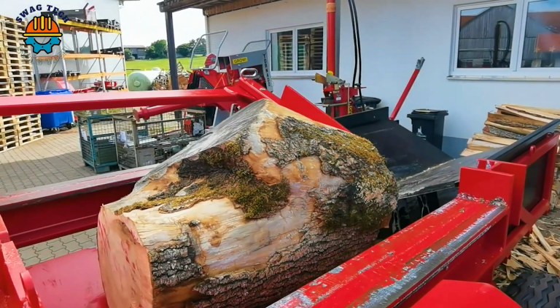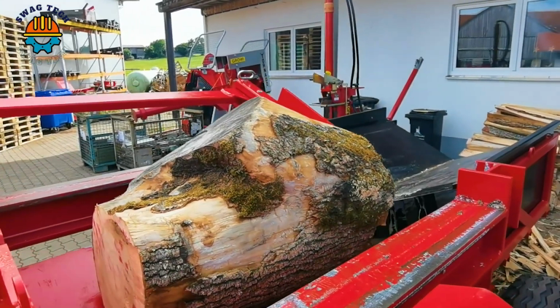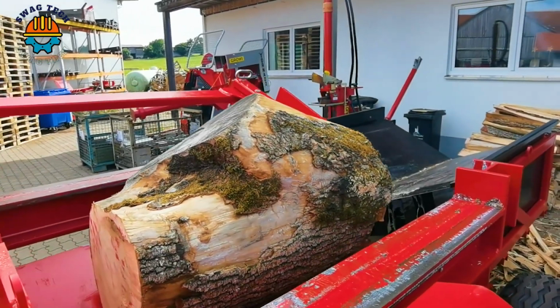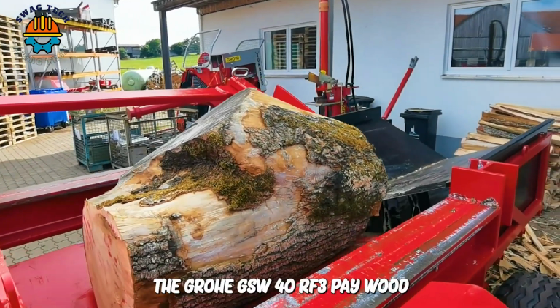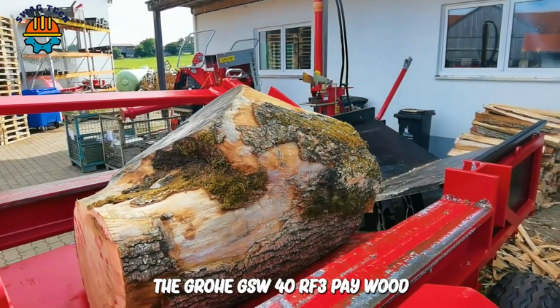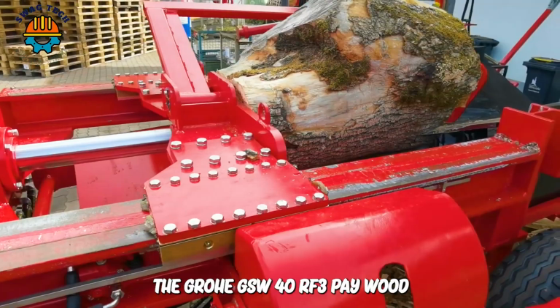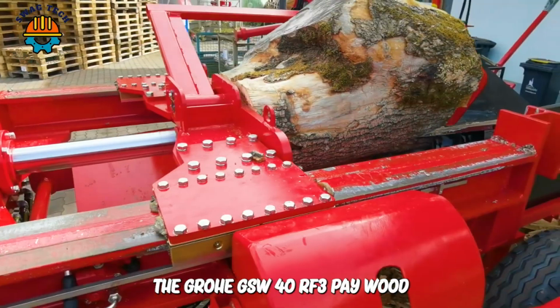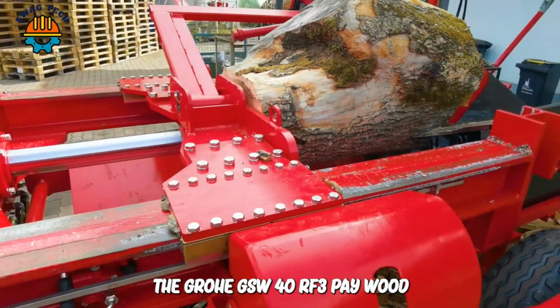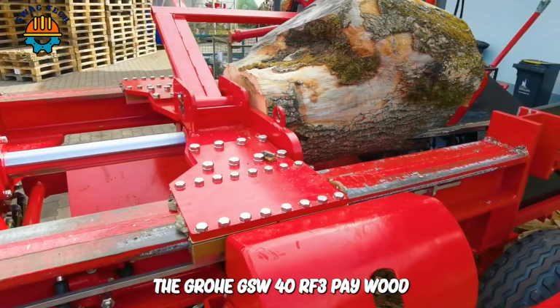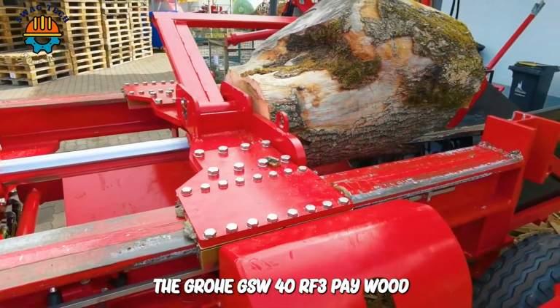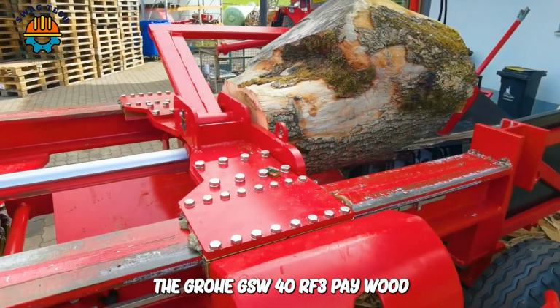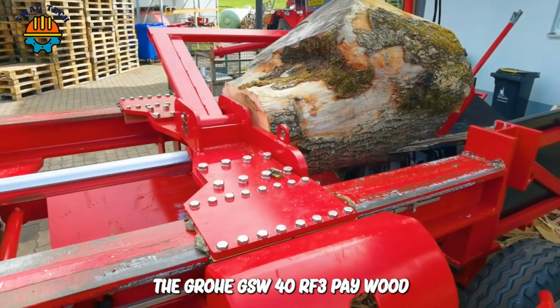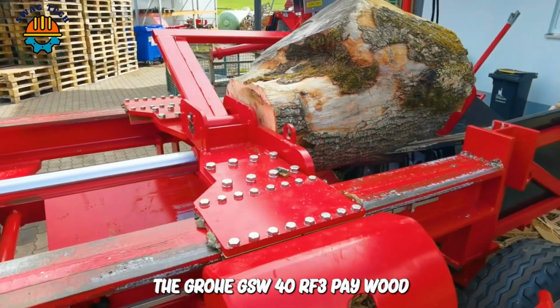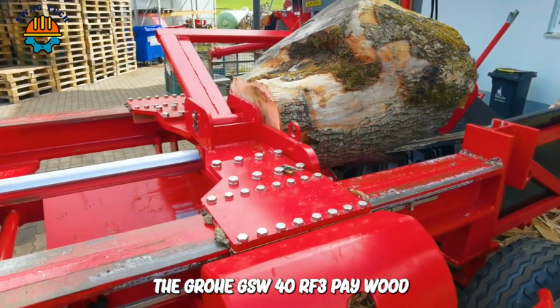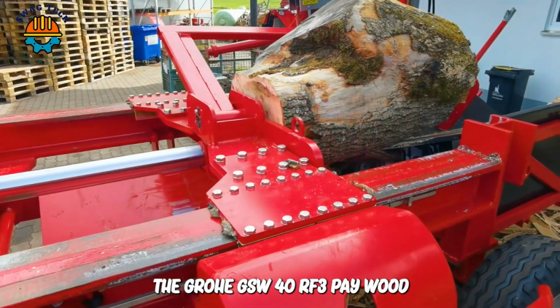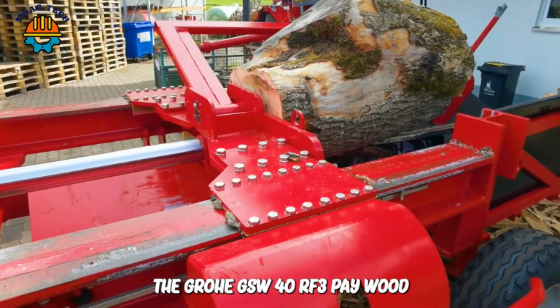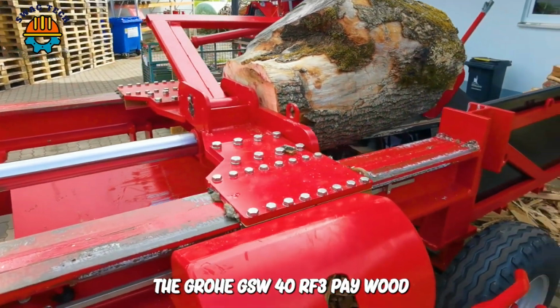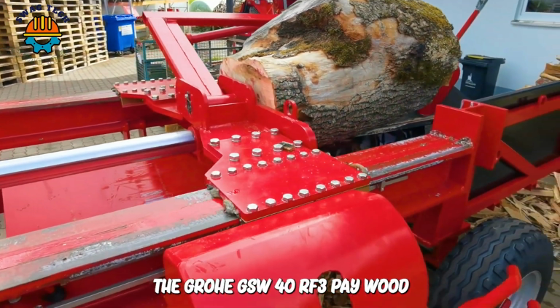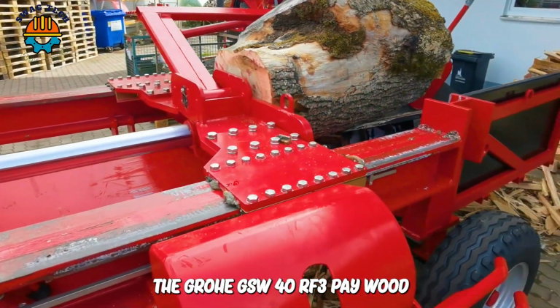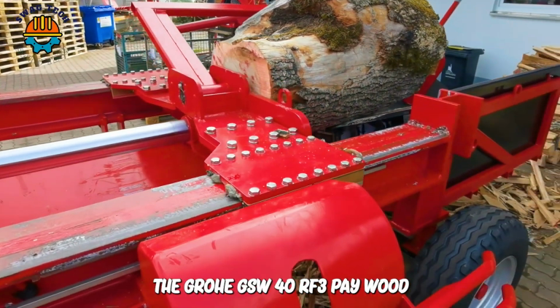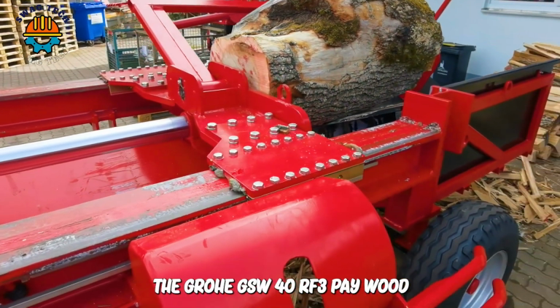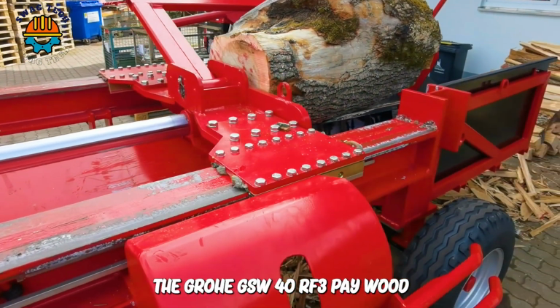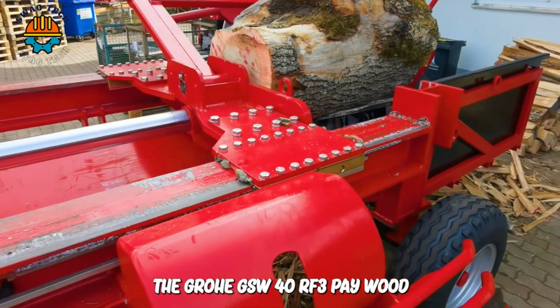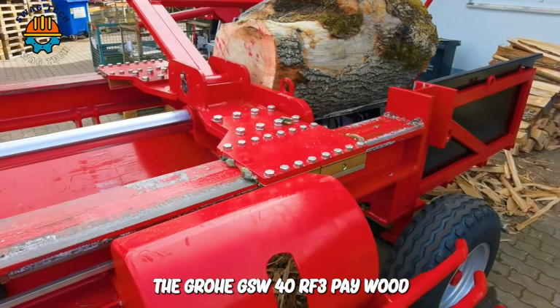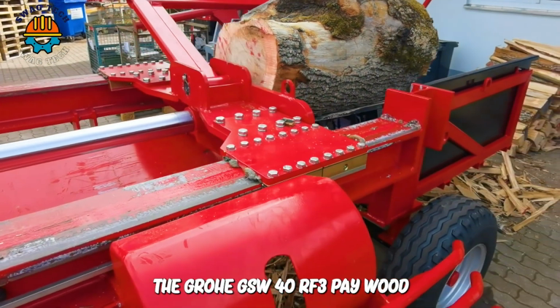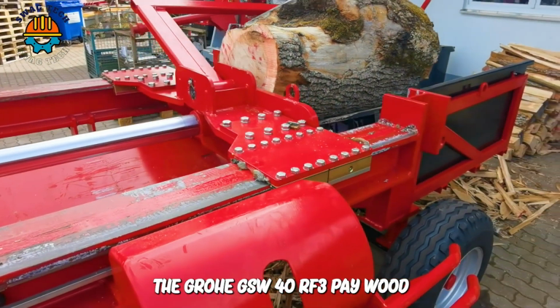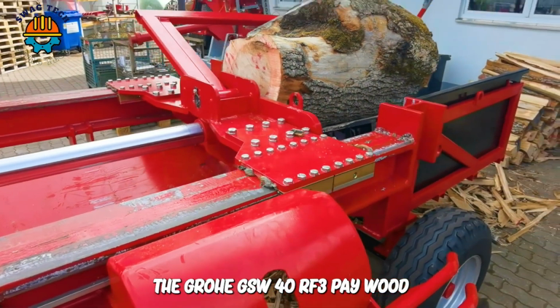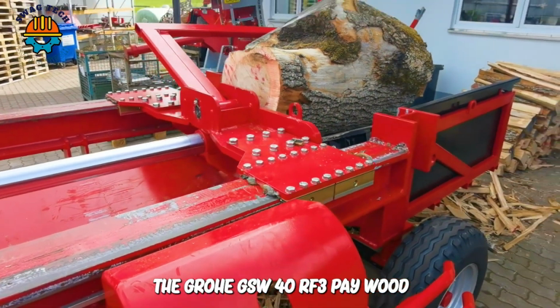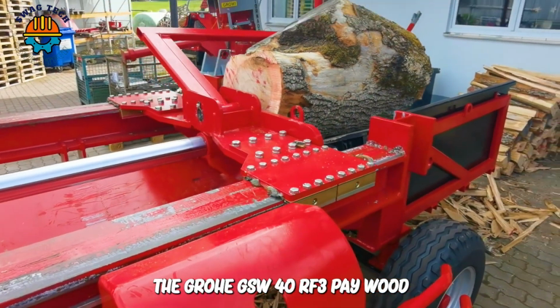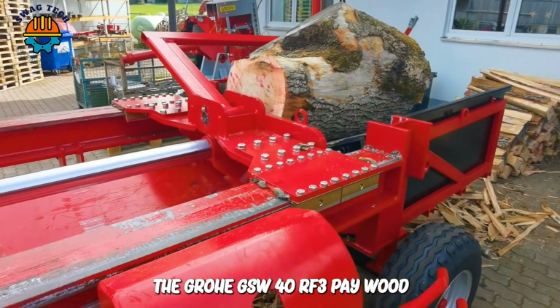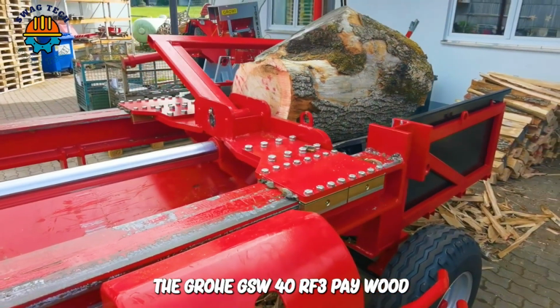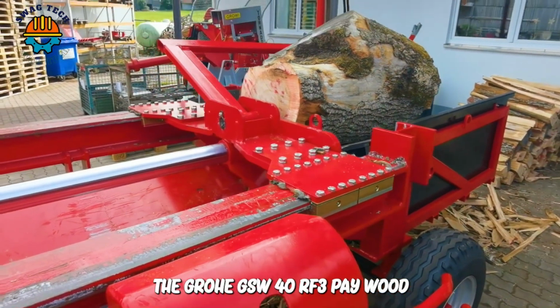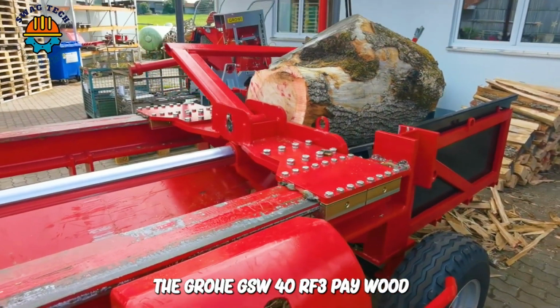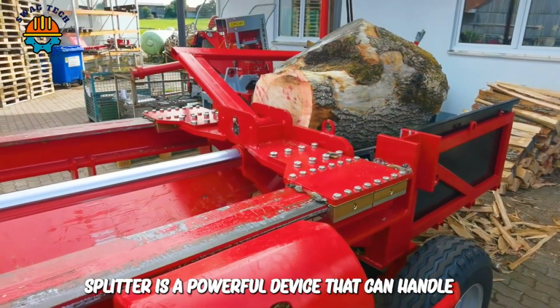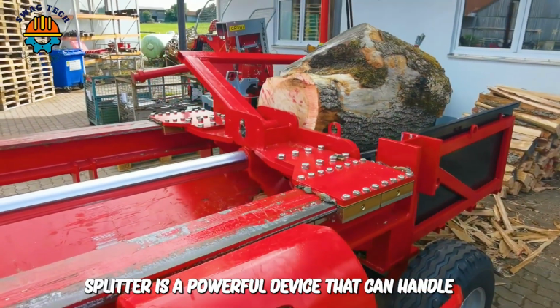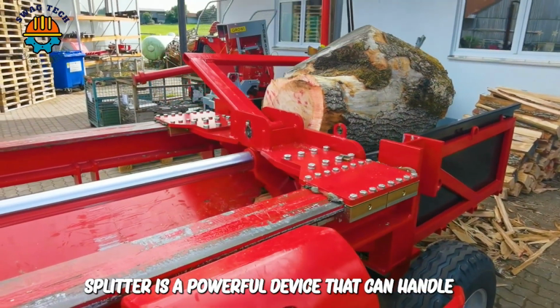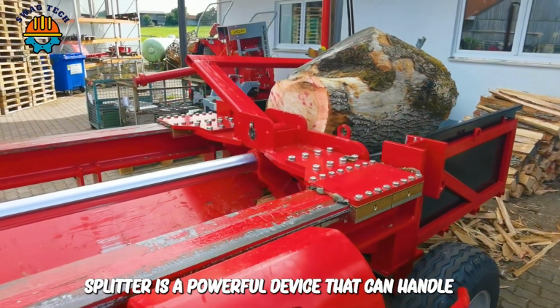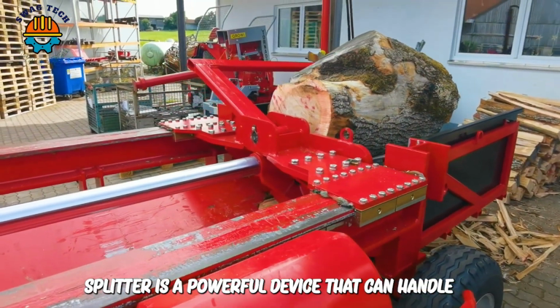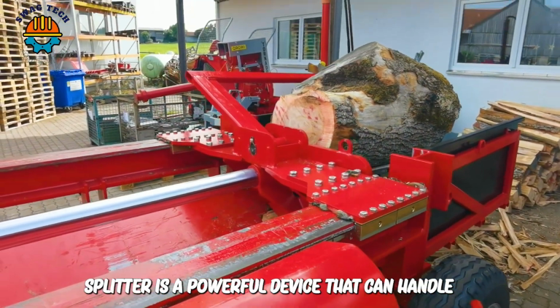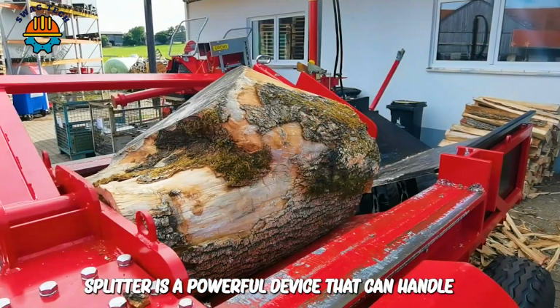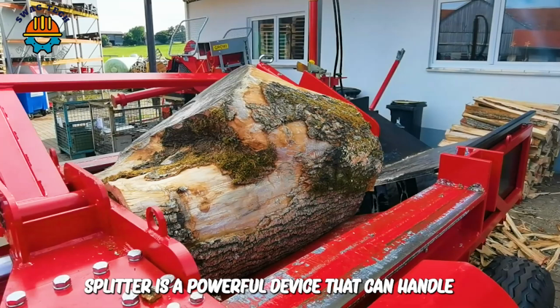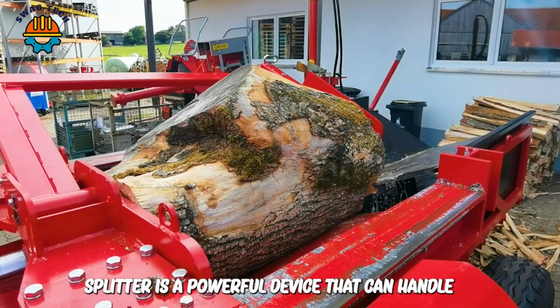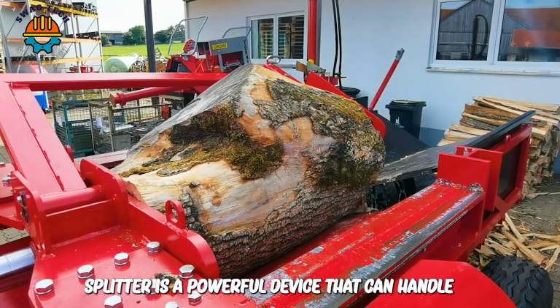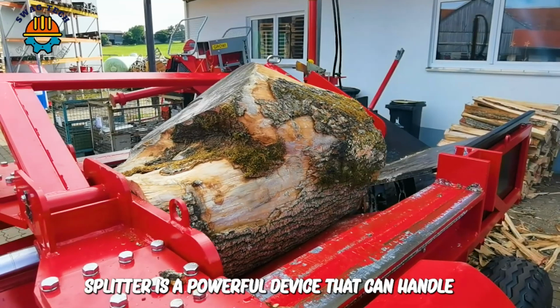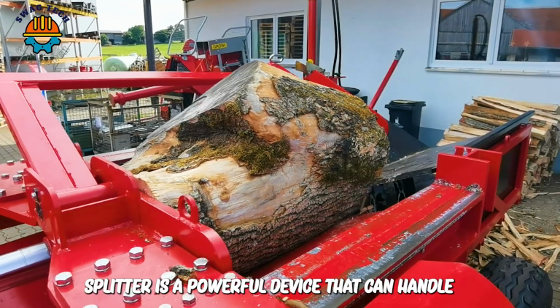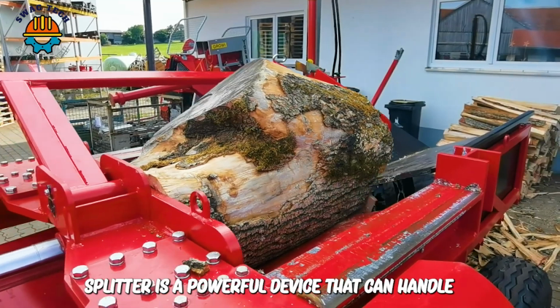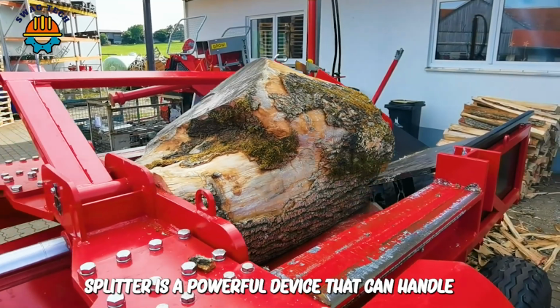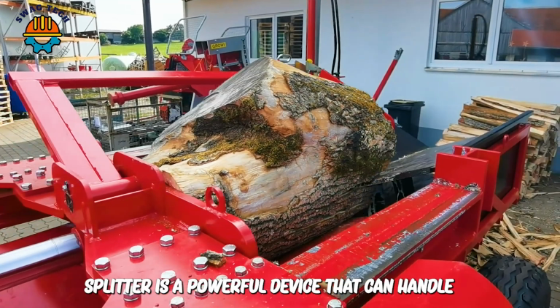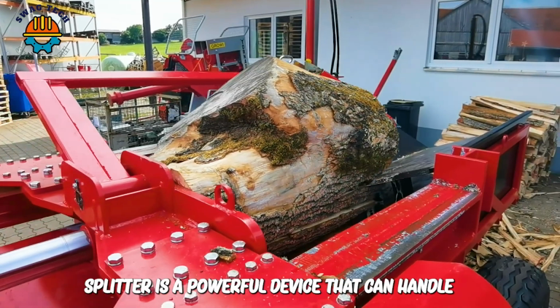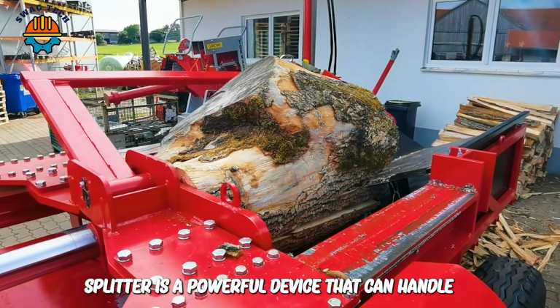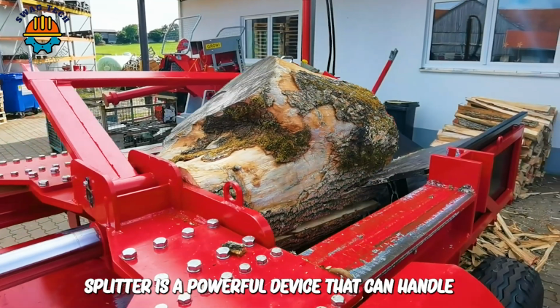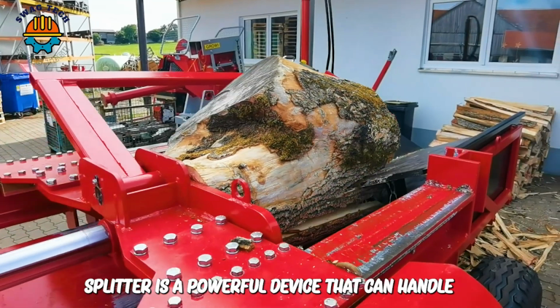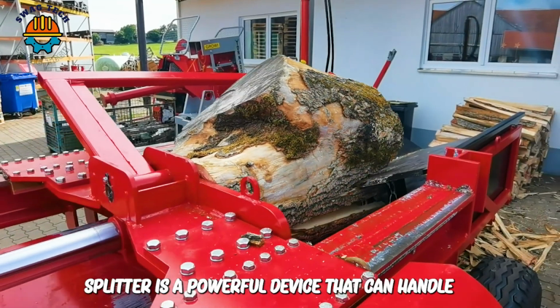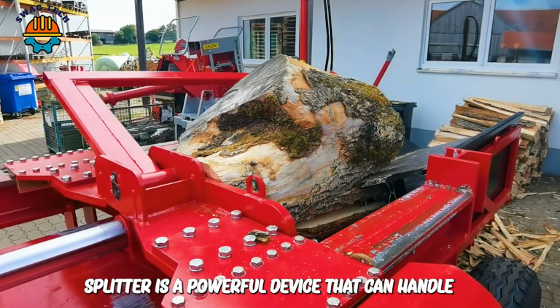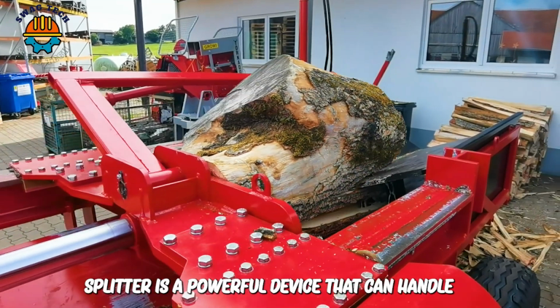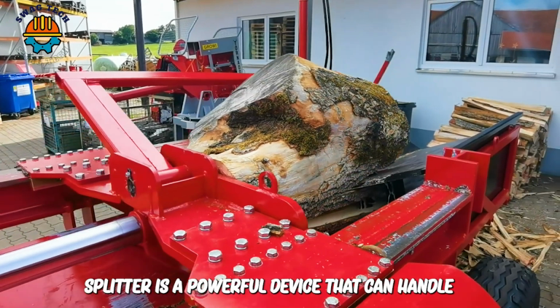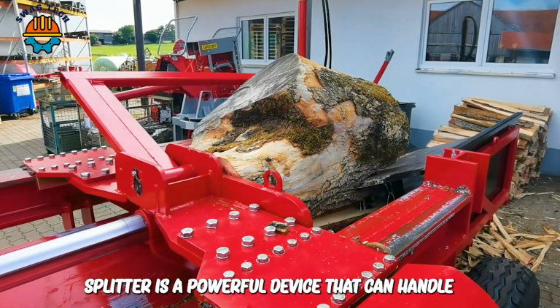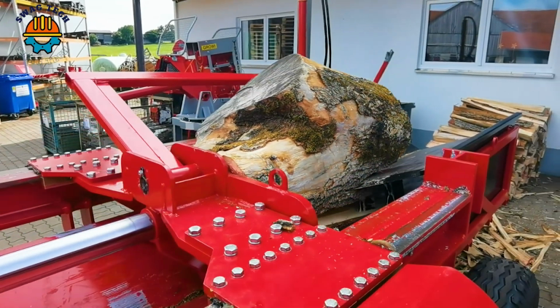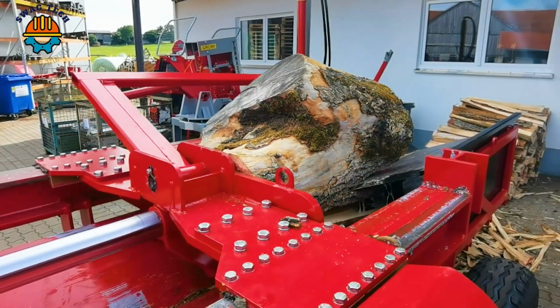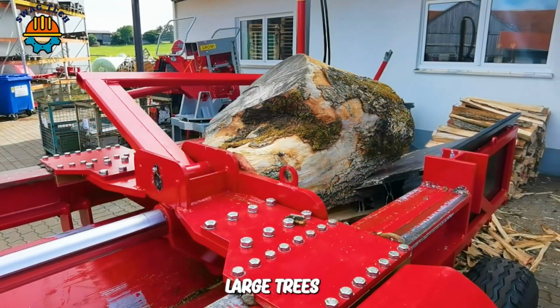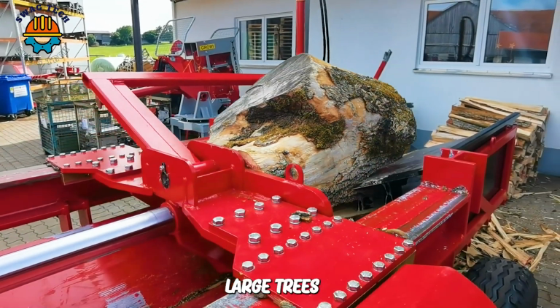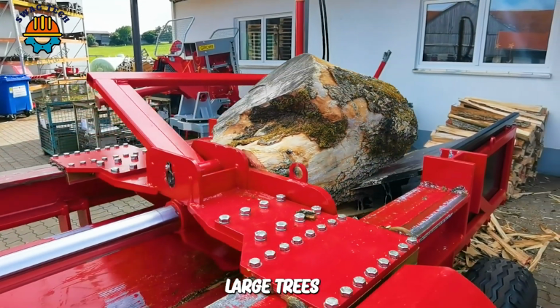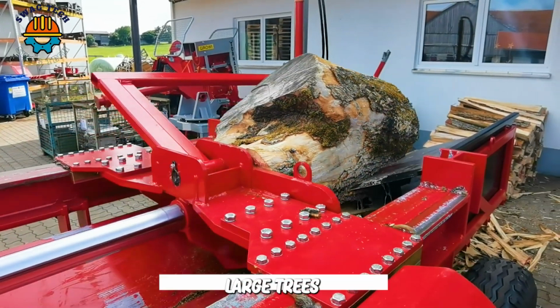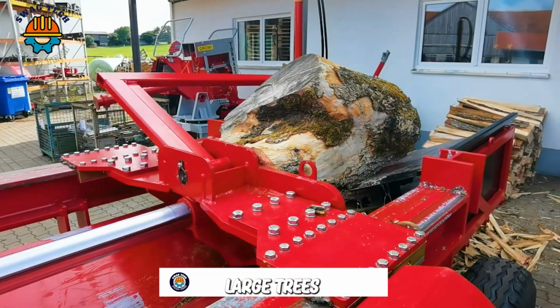The GROWE GSW40RF3P wood splitter is a powerful device that can handle large trees.